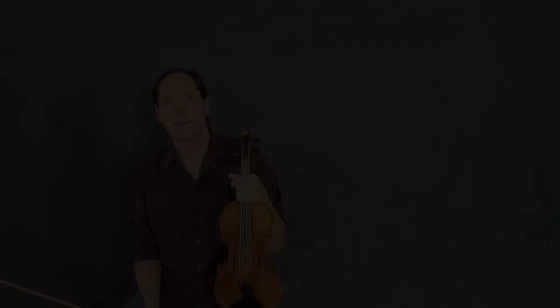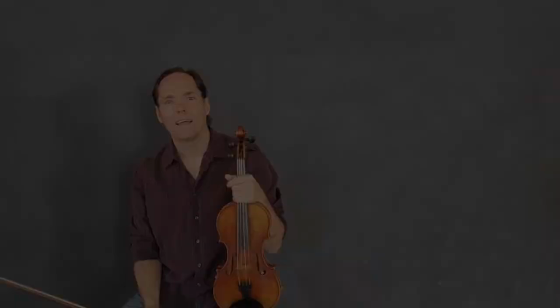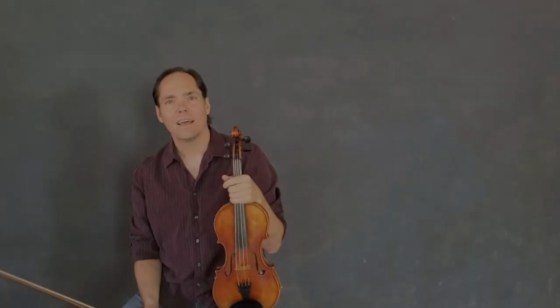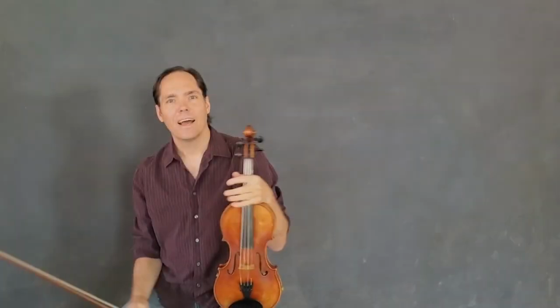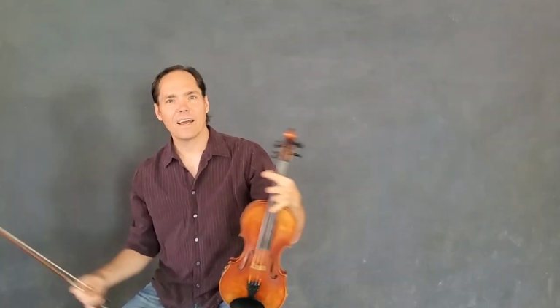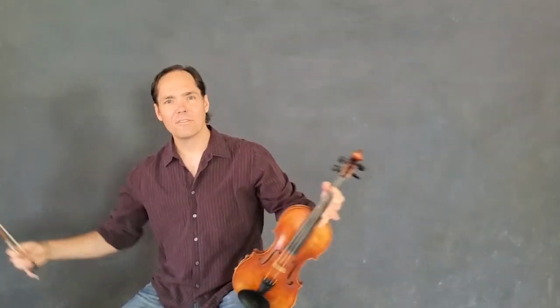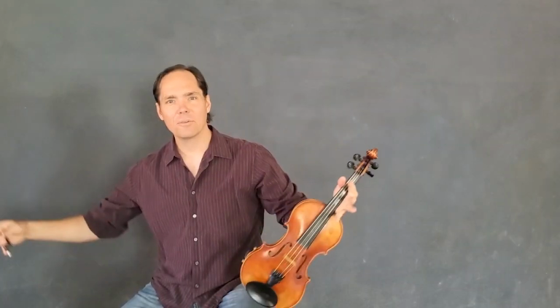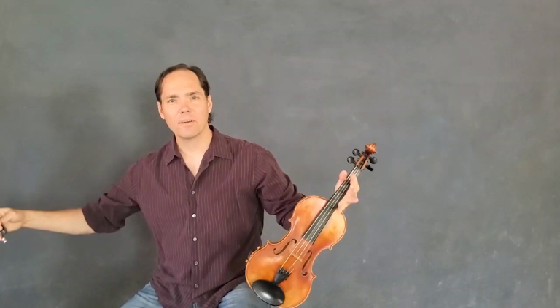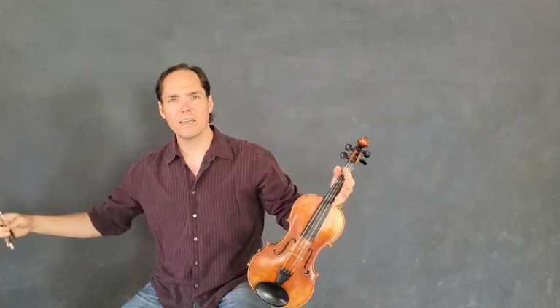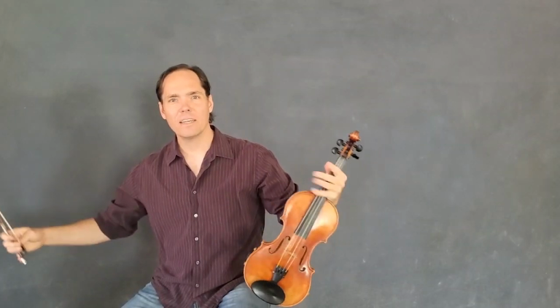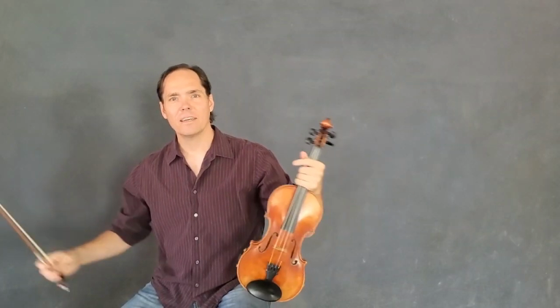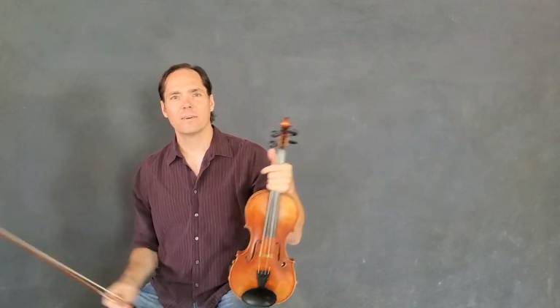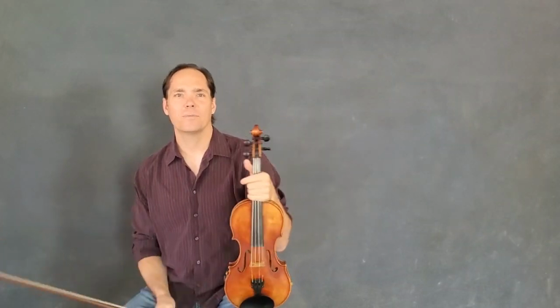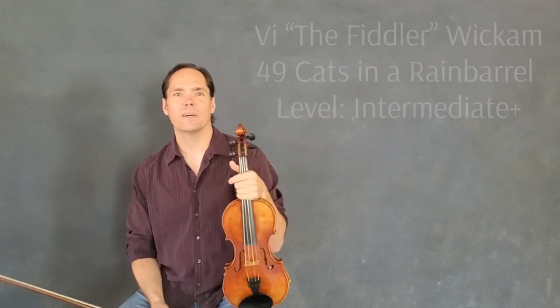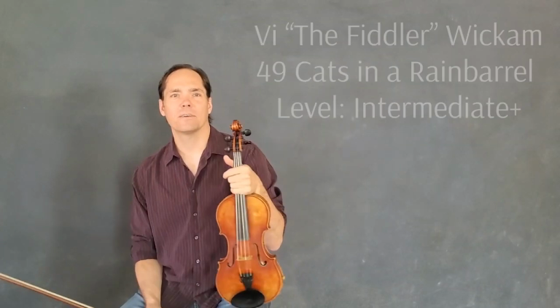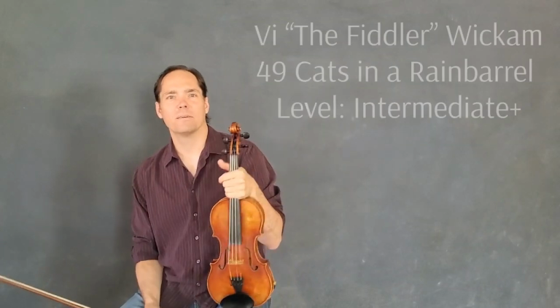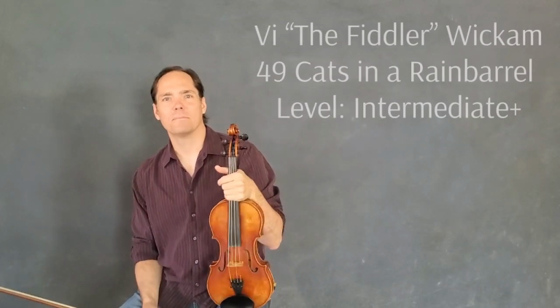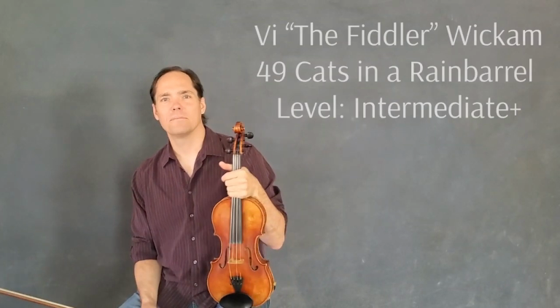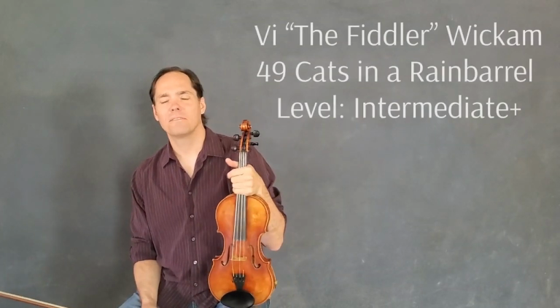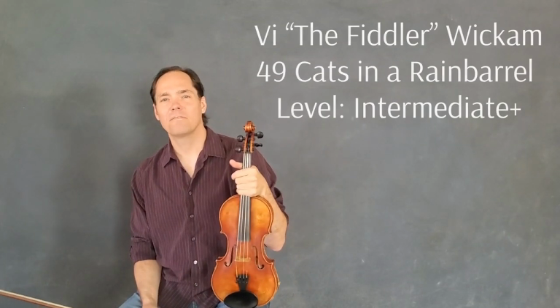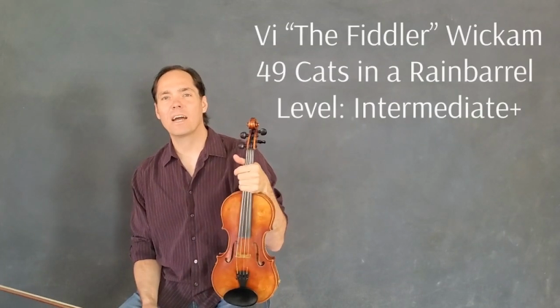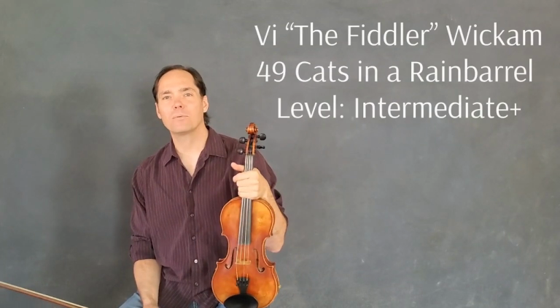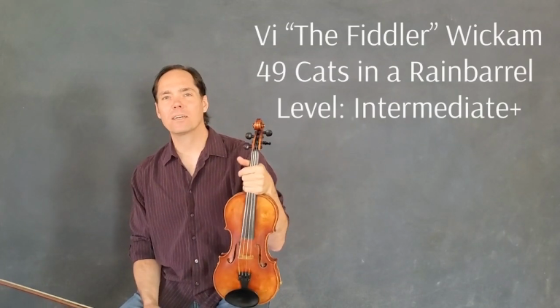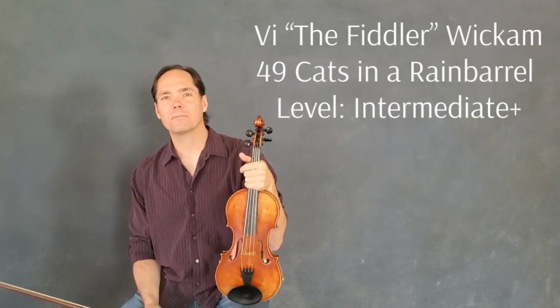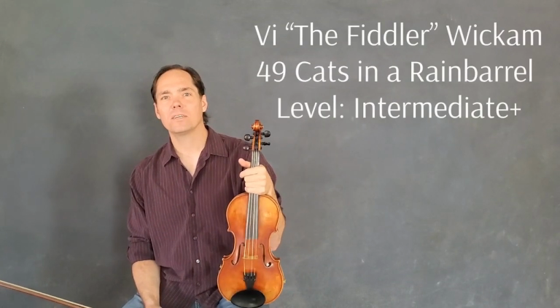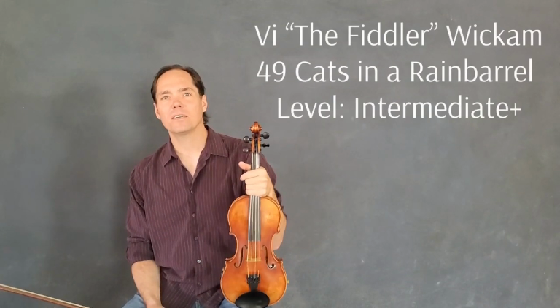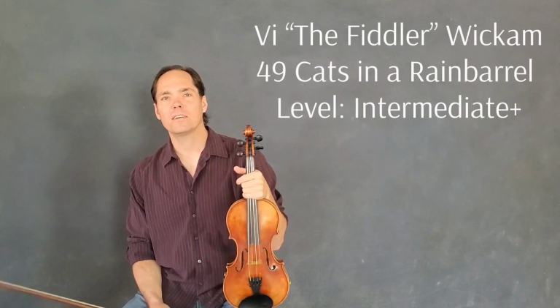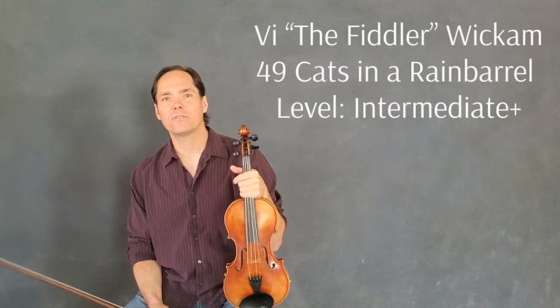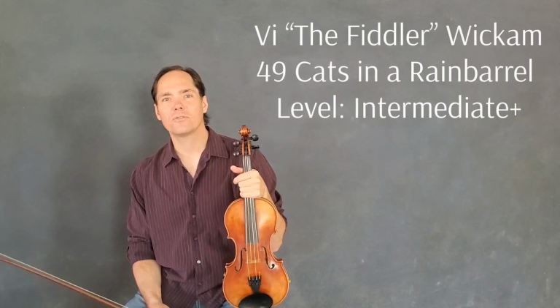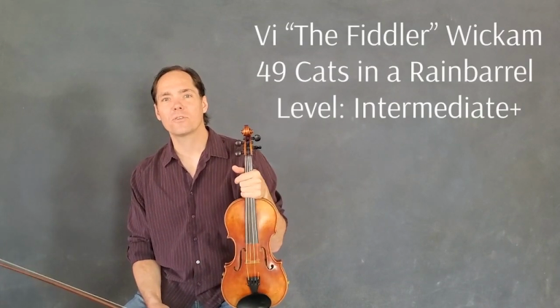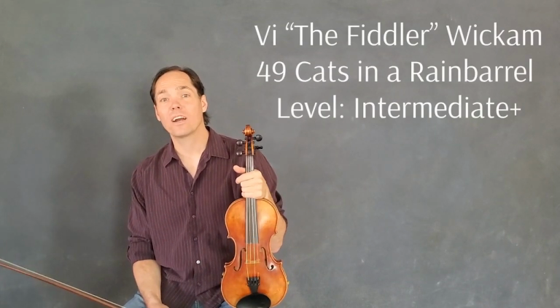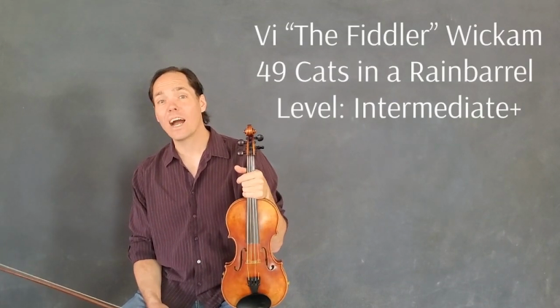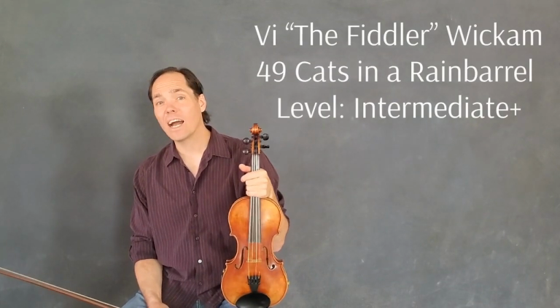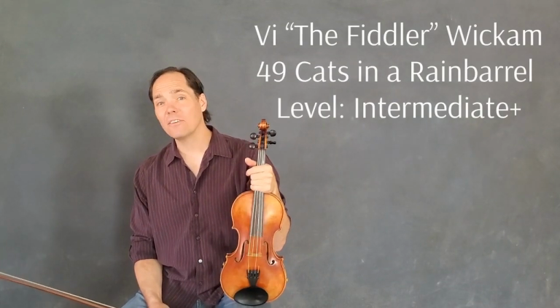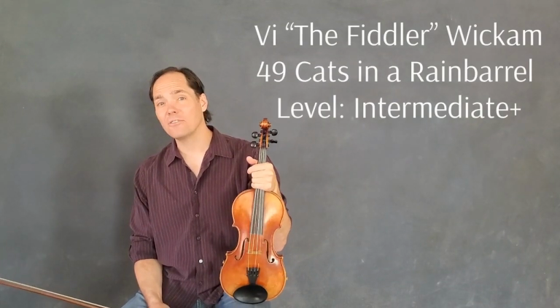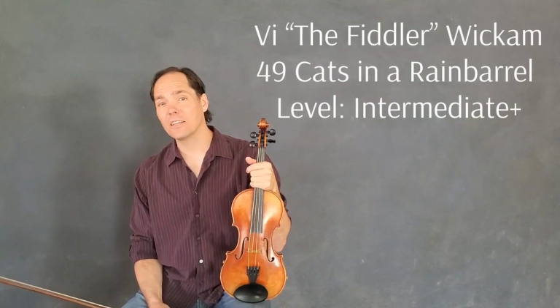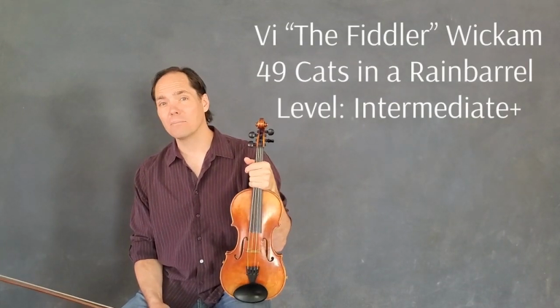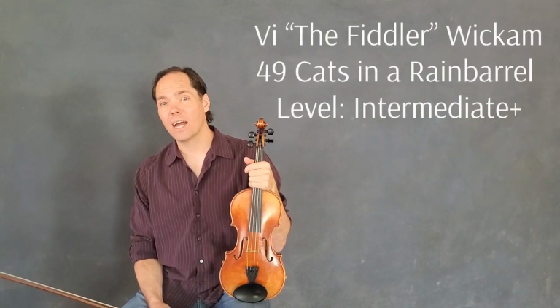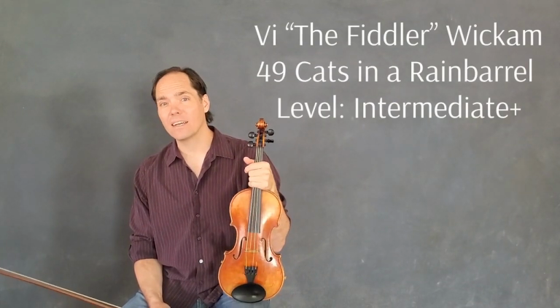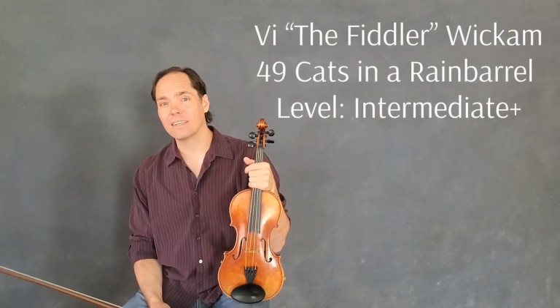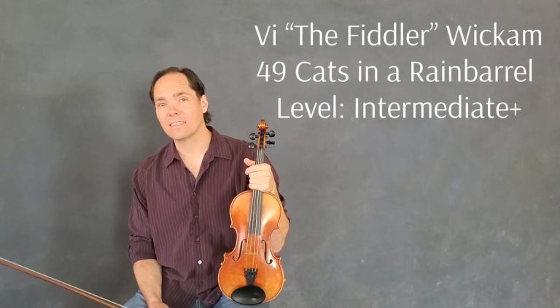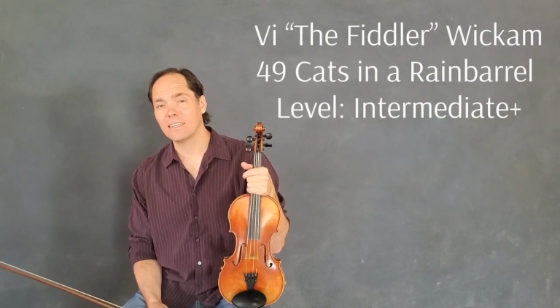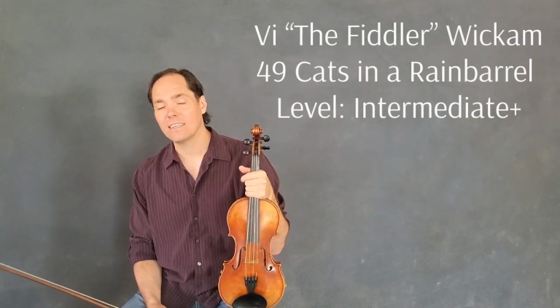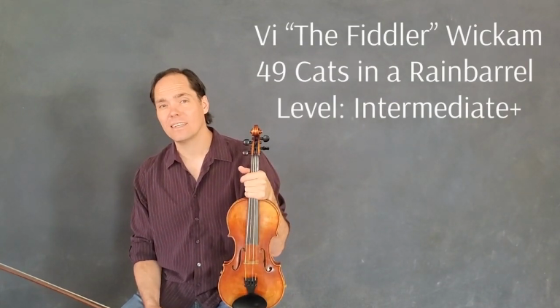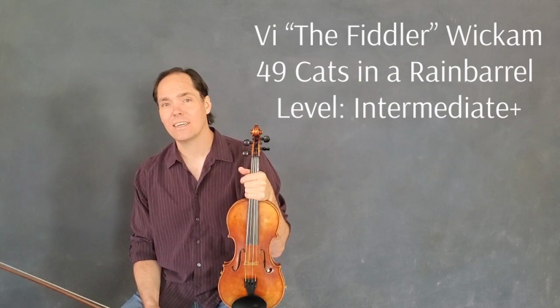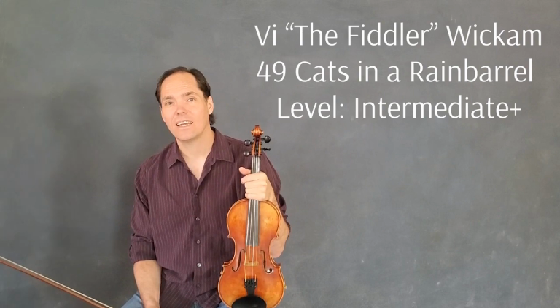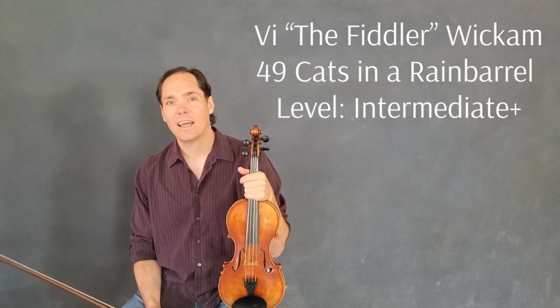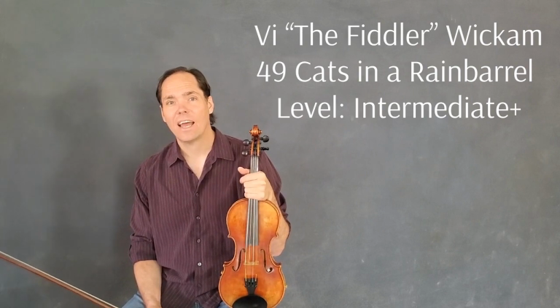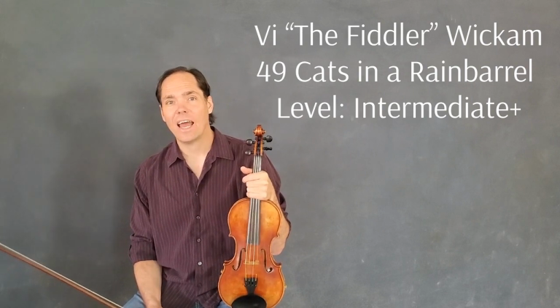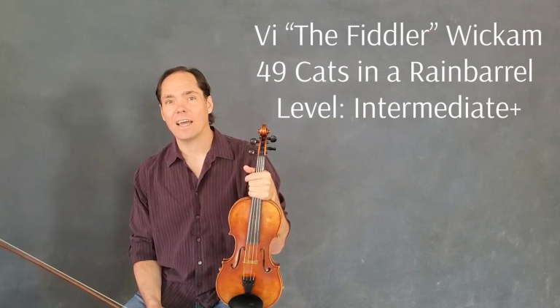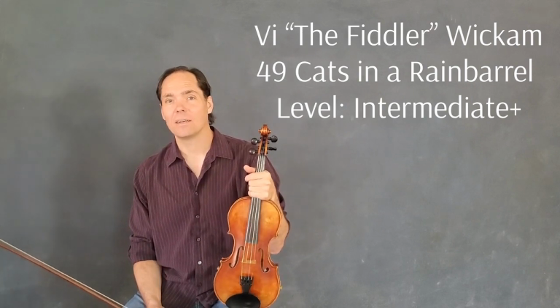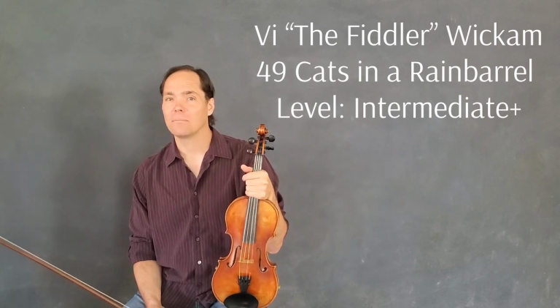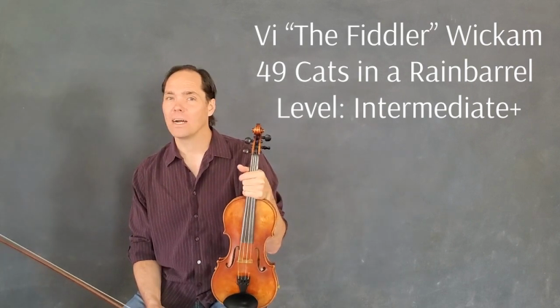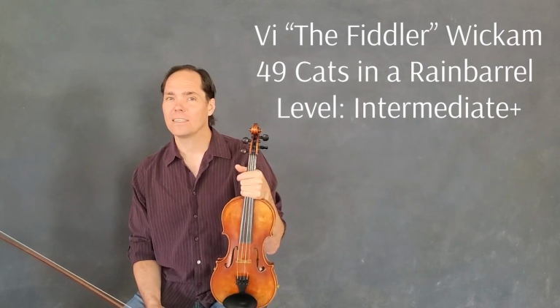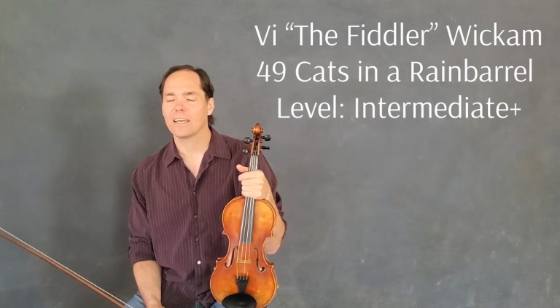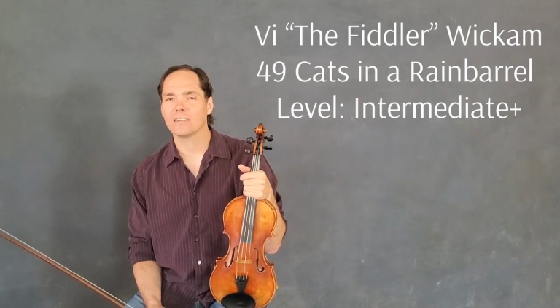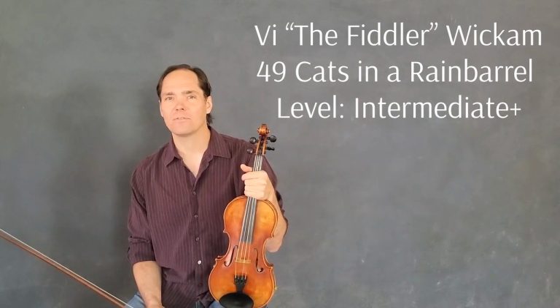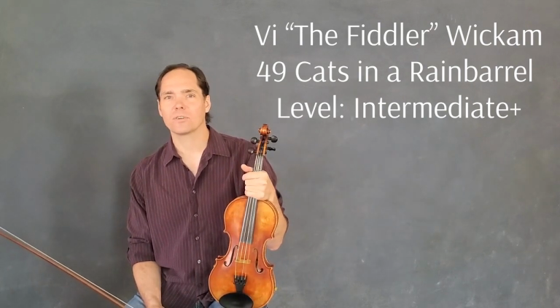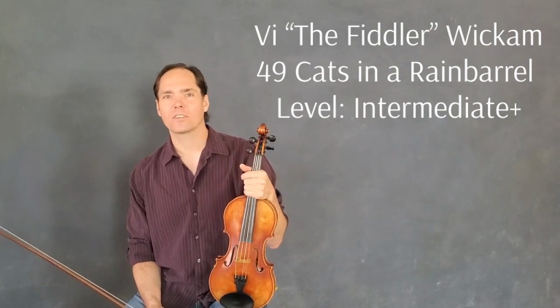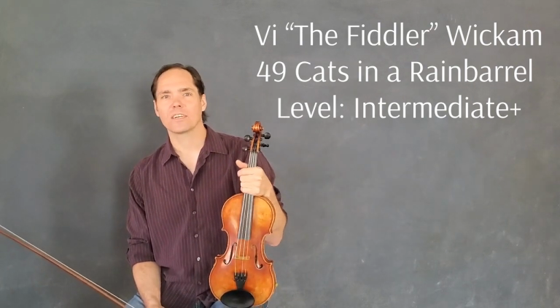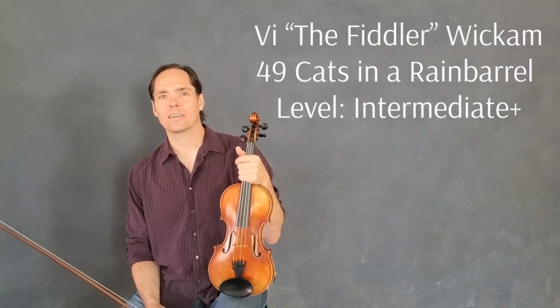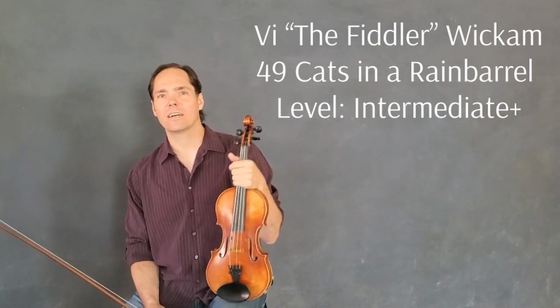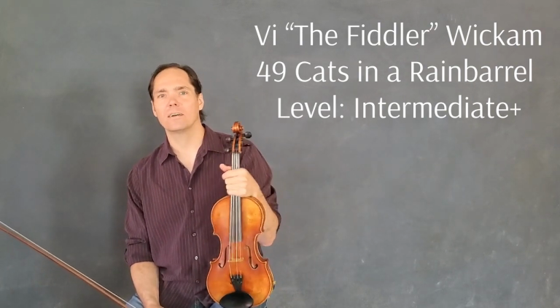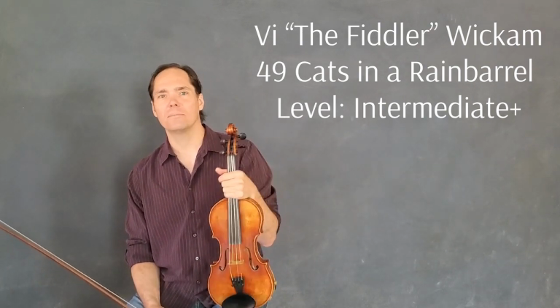Hi everybody! Welcome! My Wickham here for iFiddle Magazine and MyTalentForge.com.